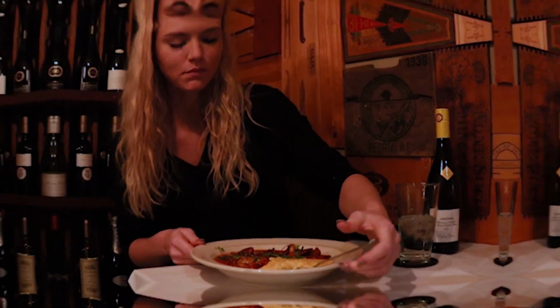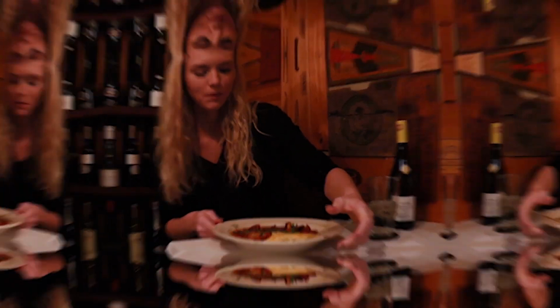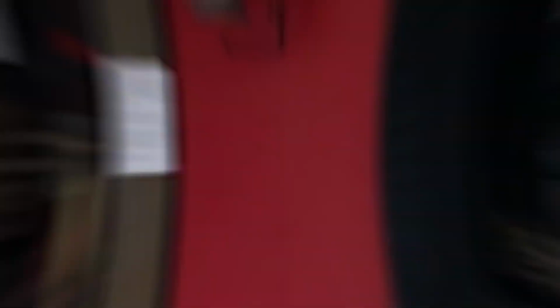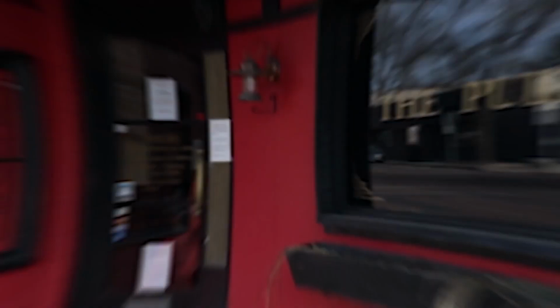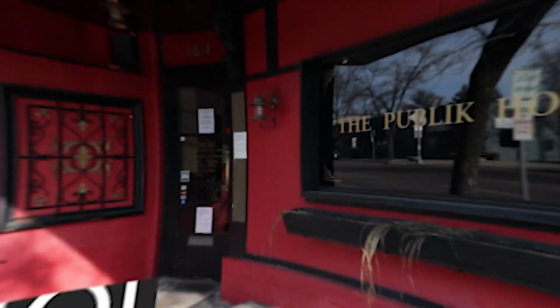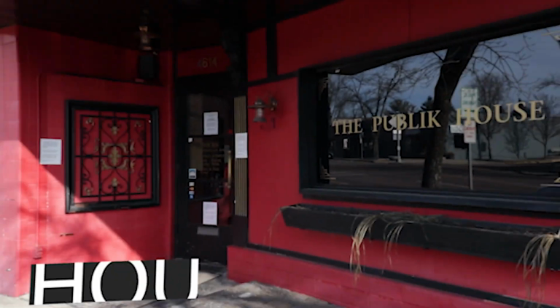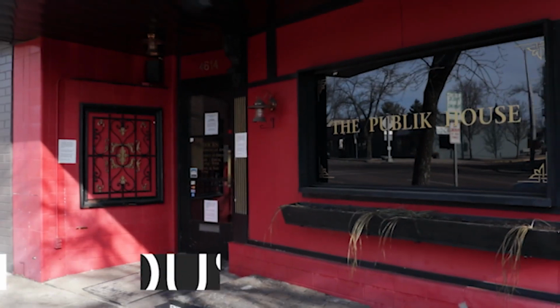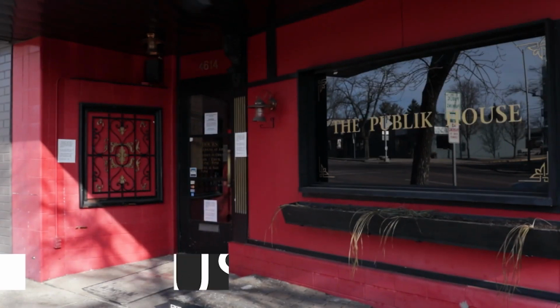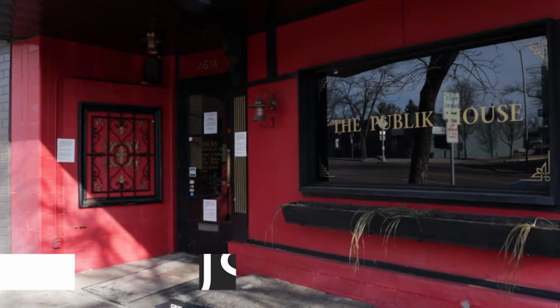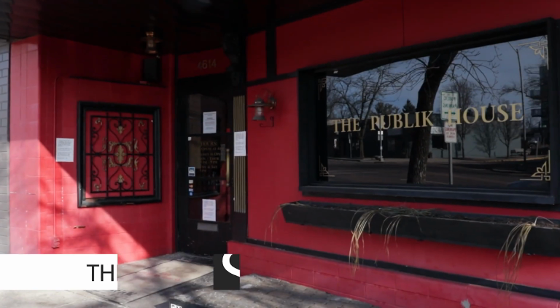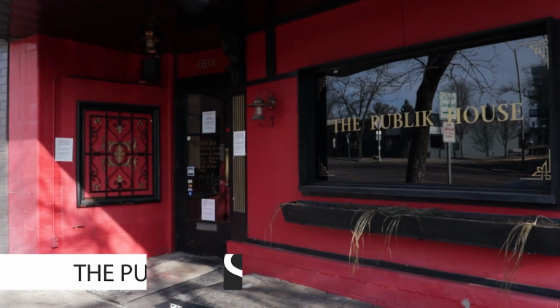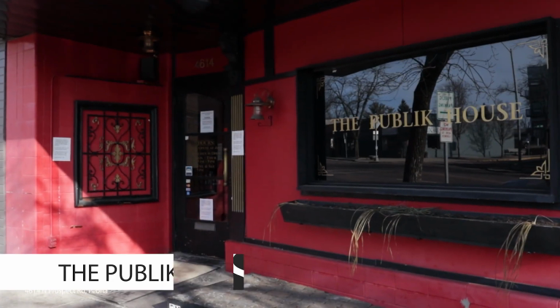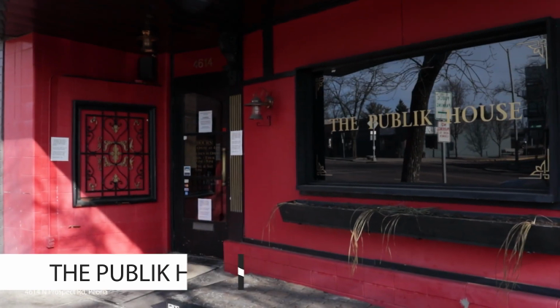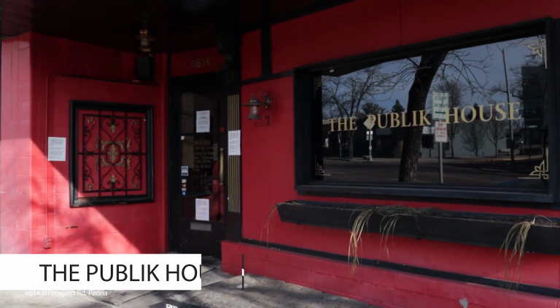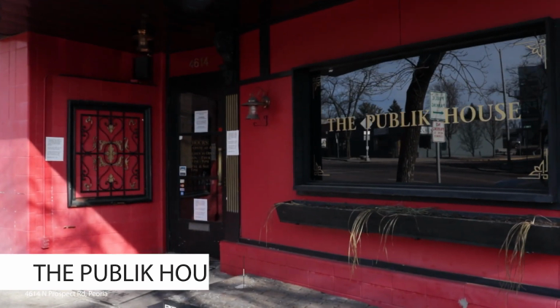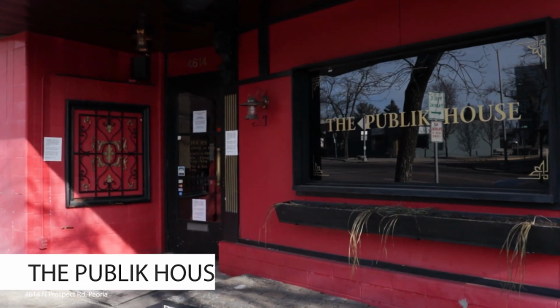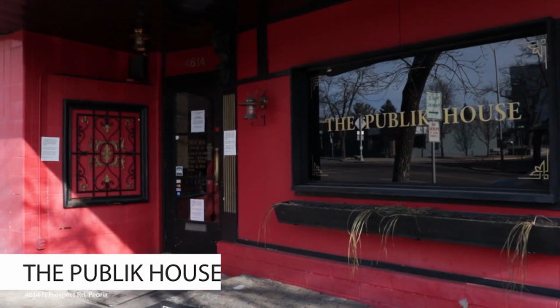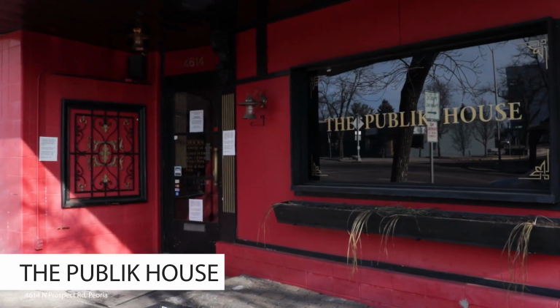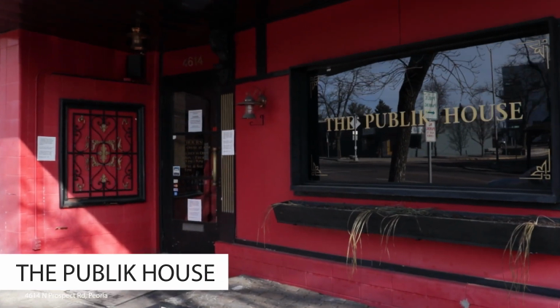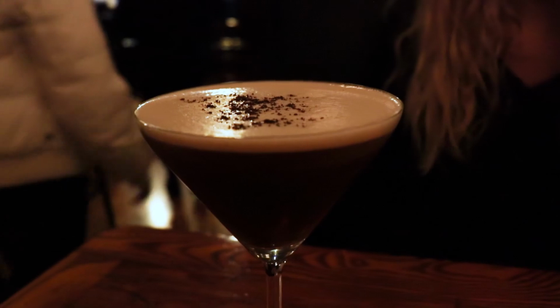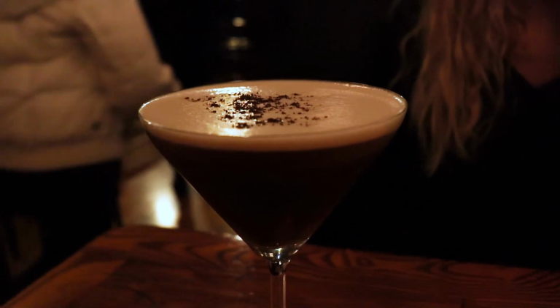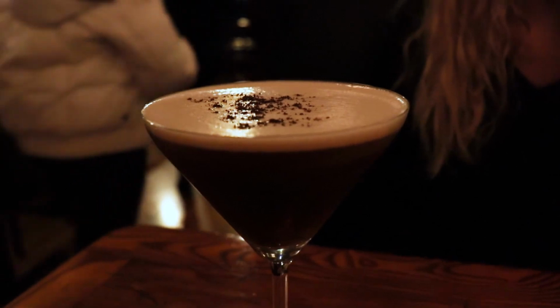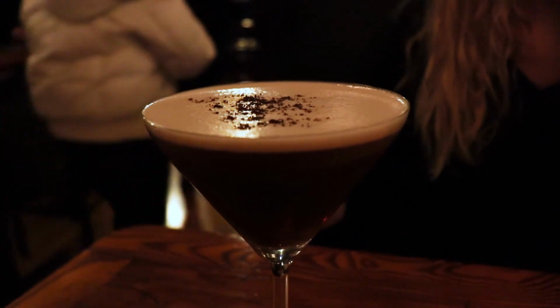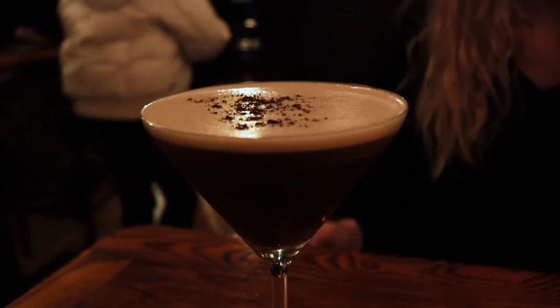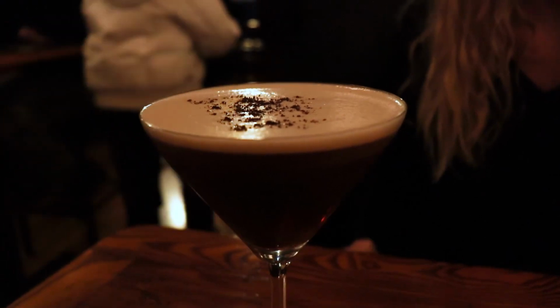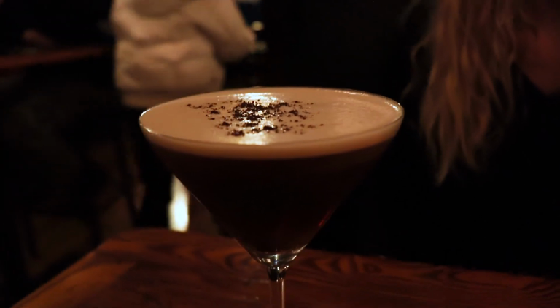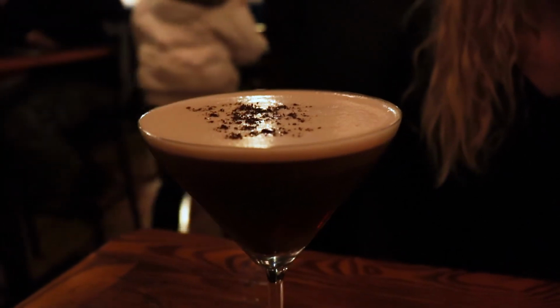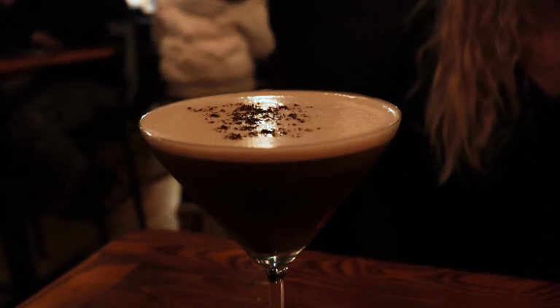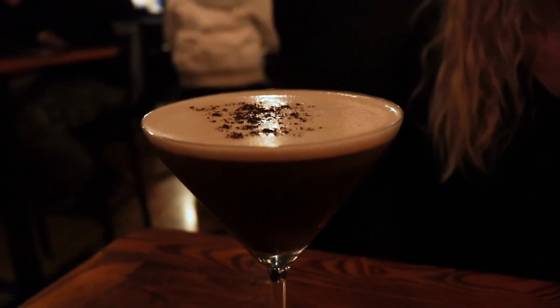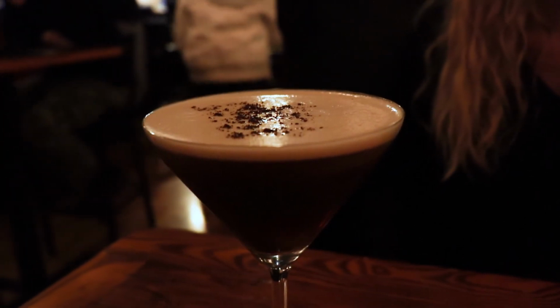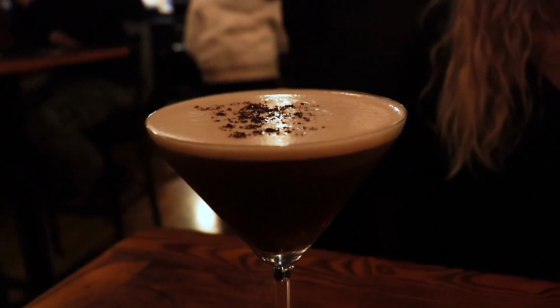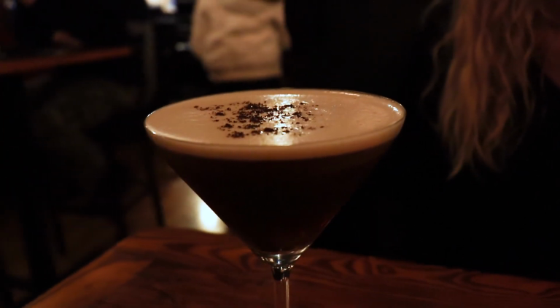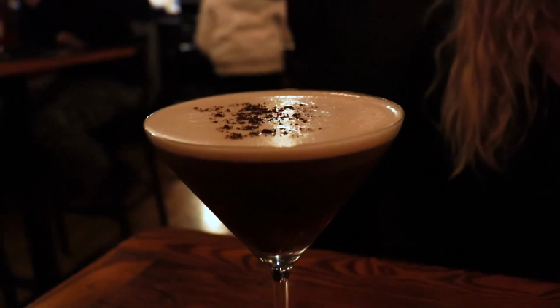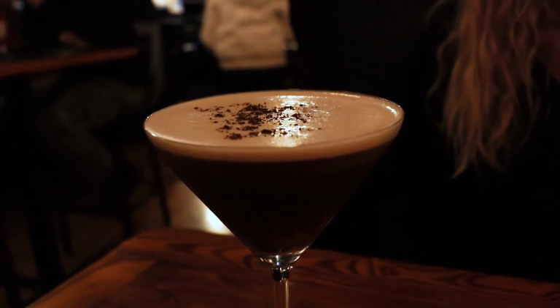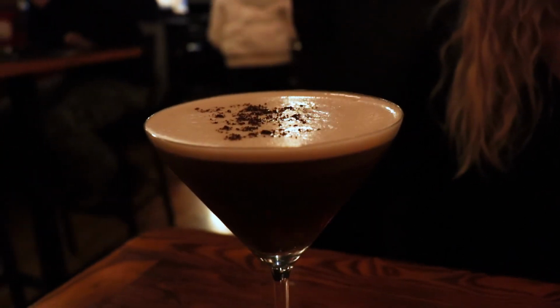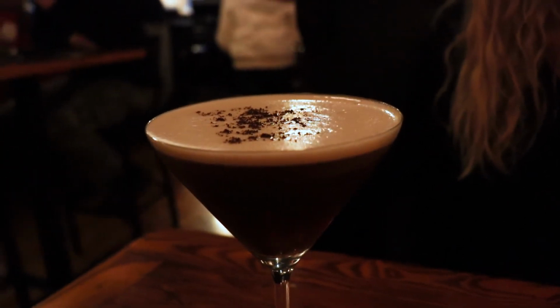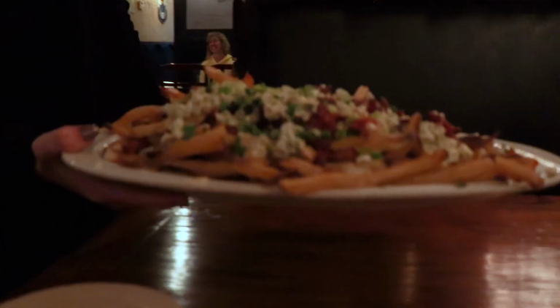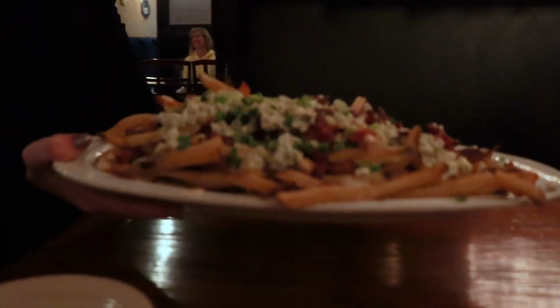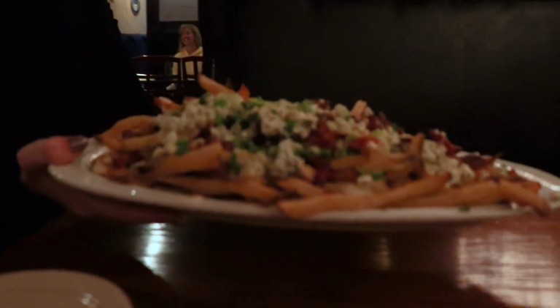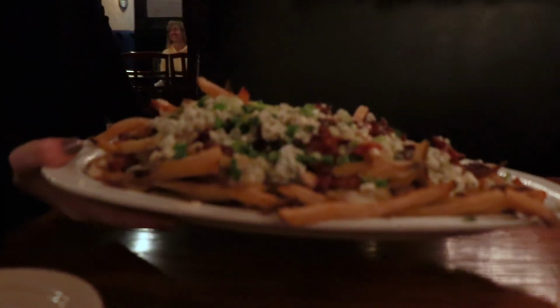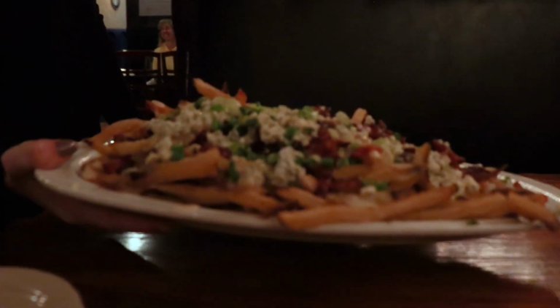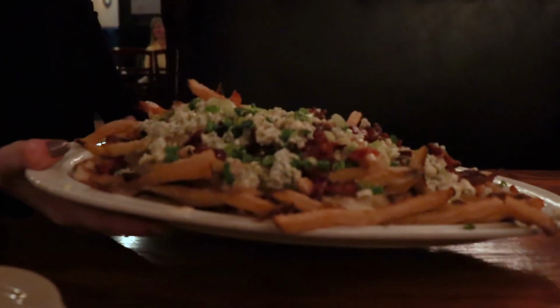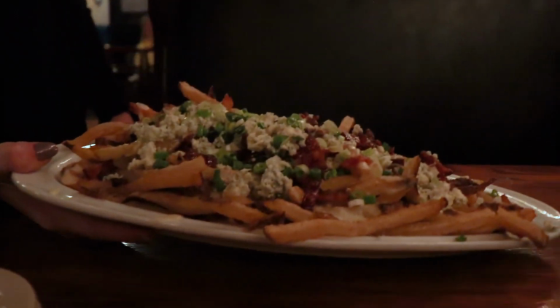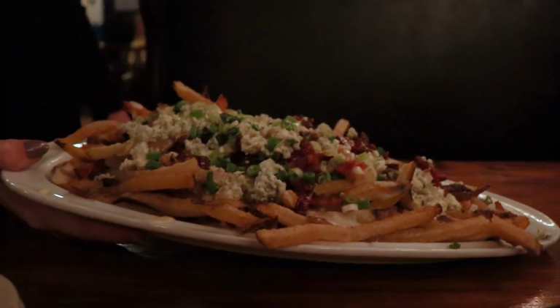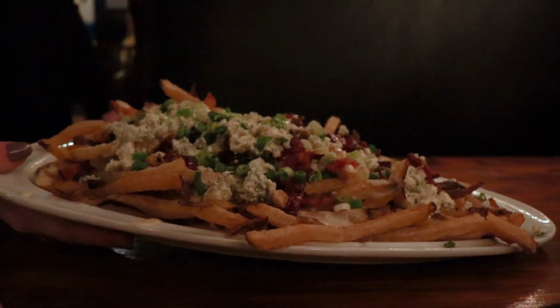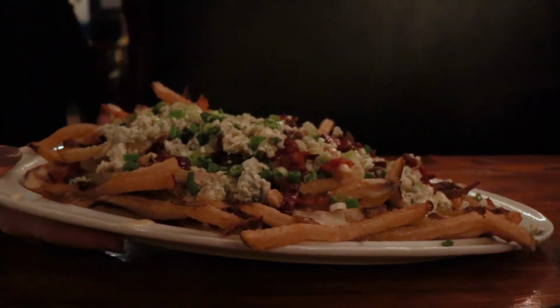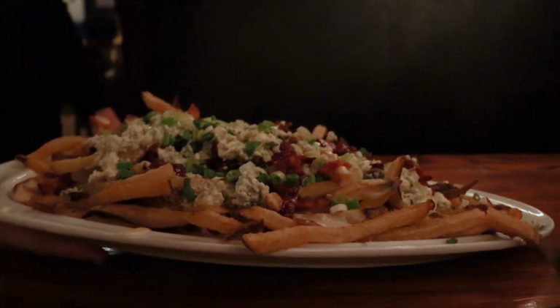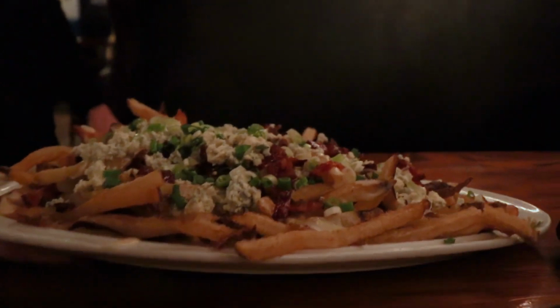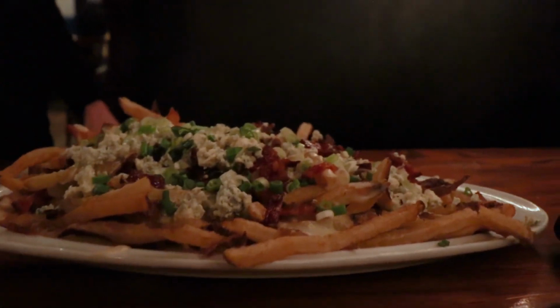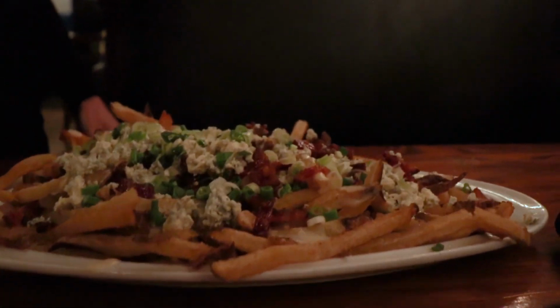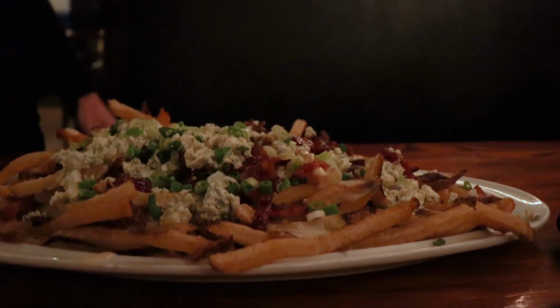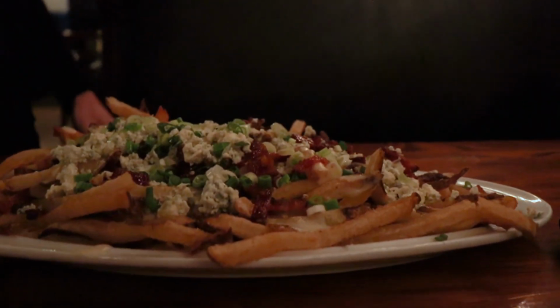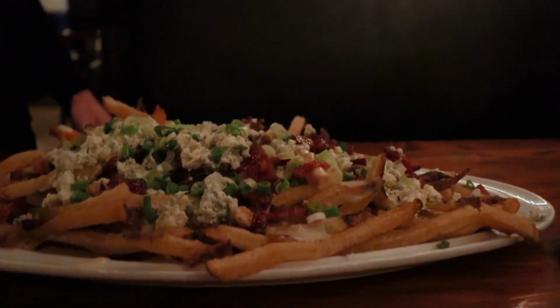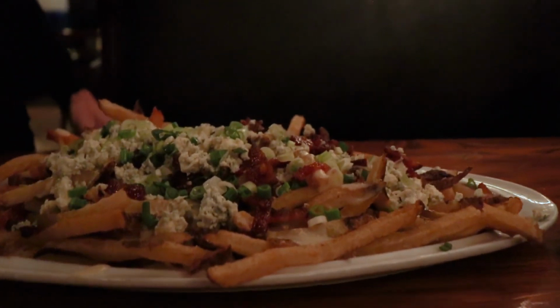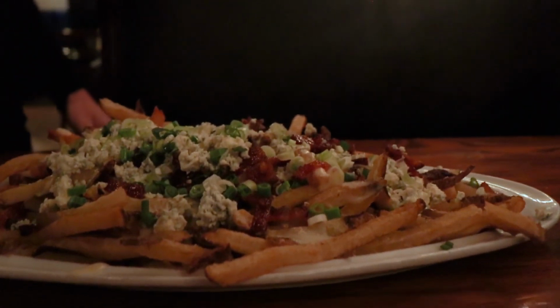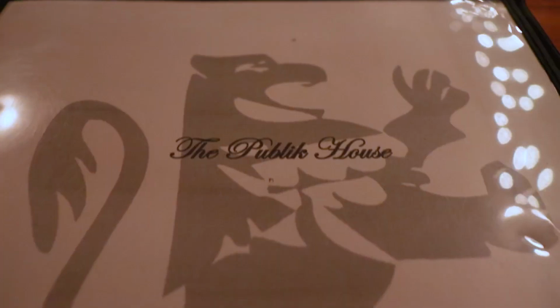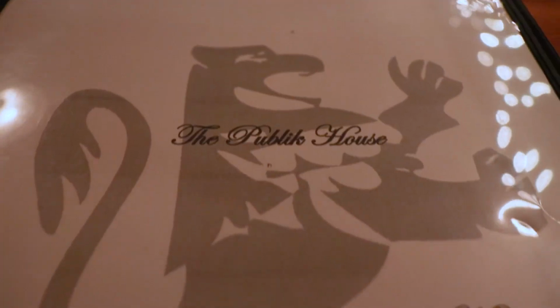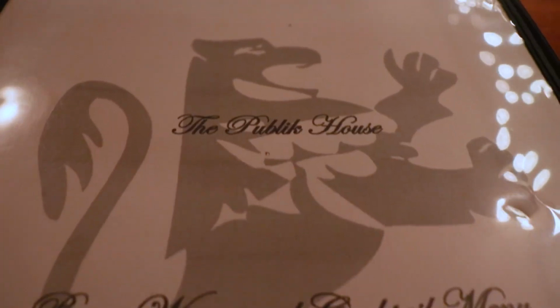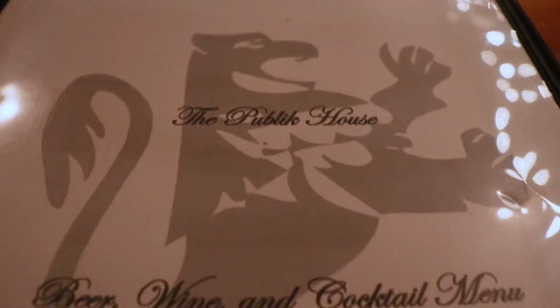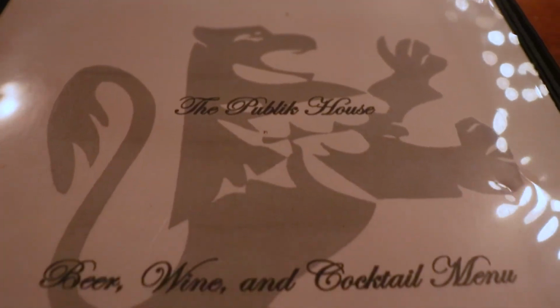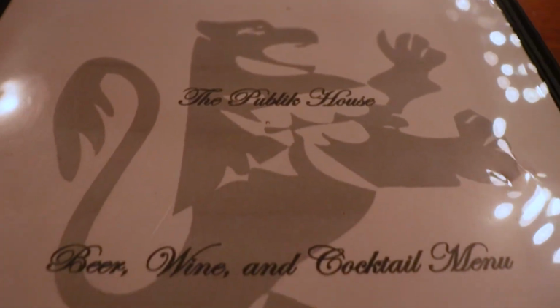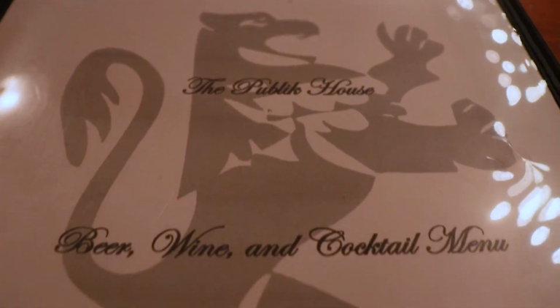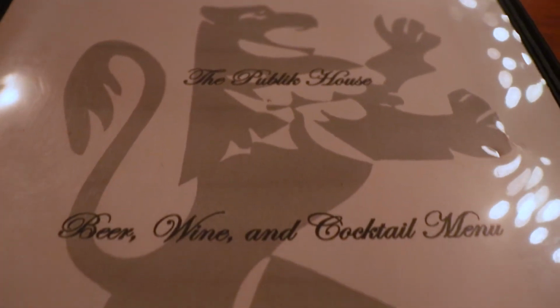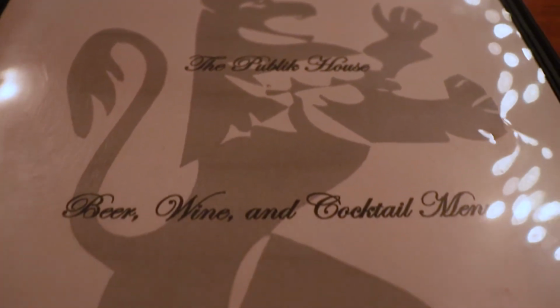And just down the street is the Public House, where we had the bacon and blue cheese fries, and they were incredible.